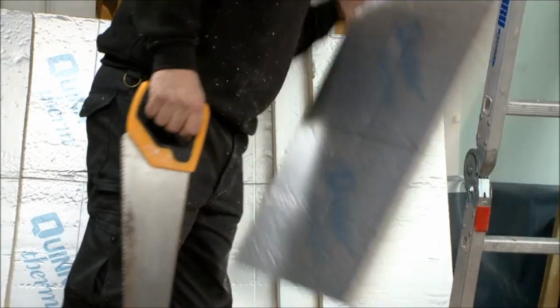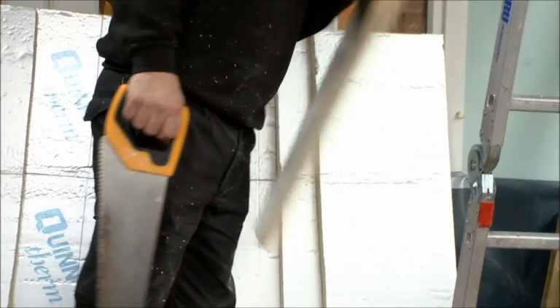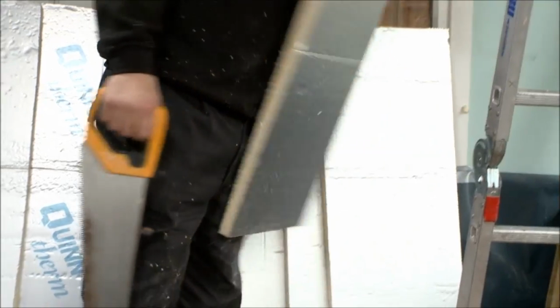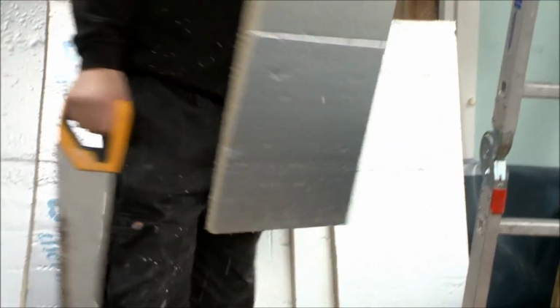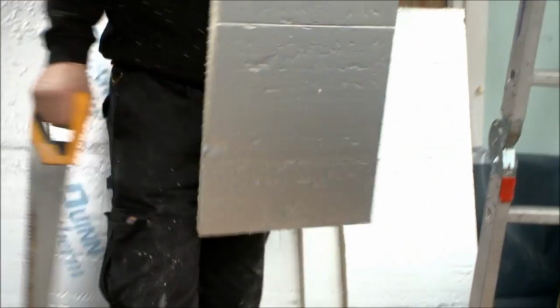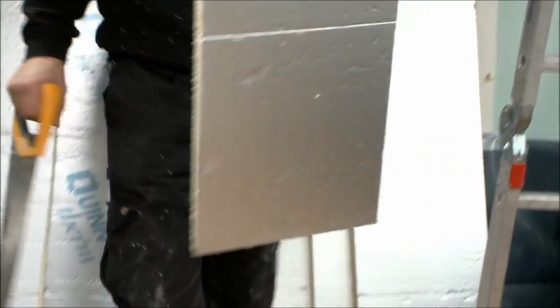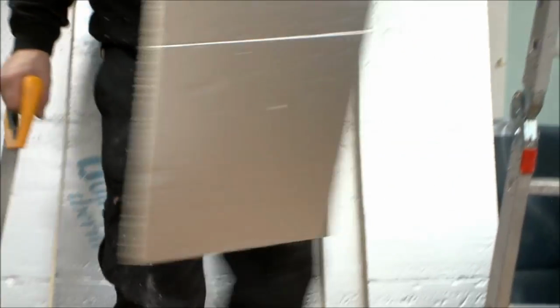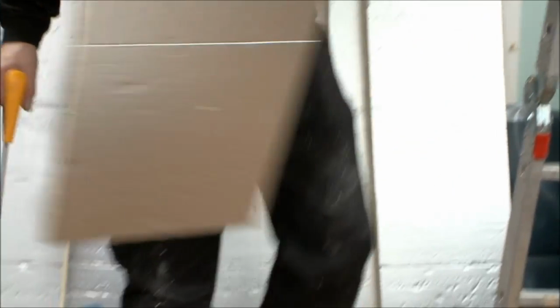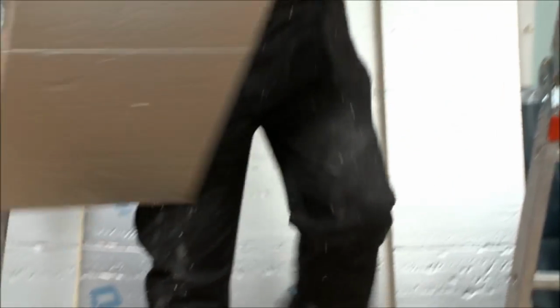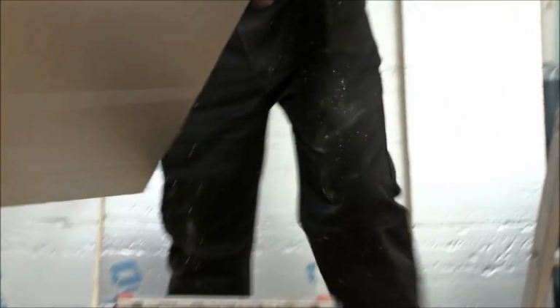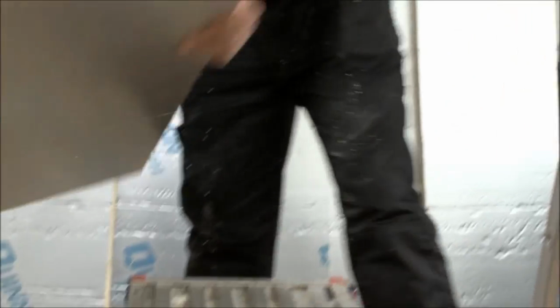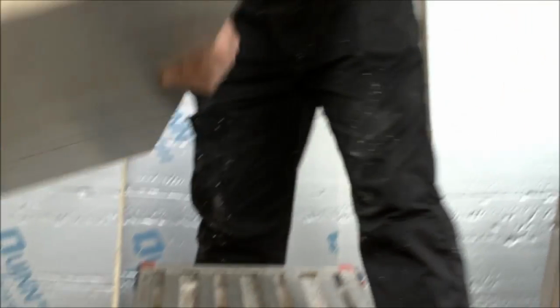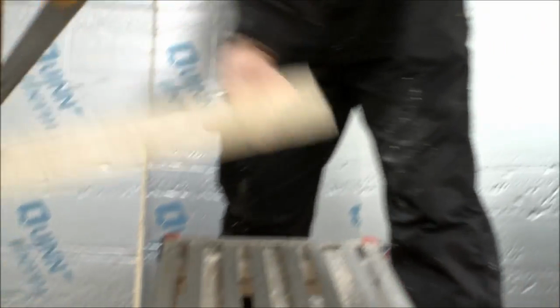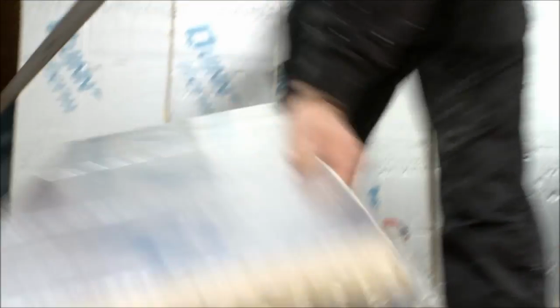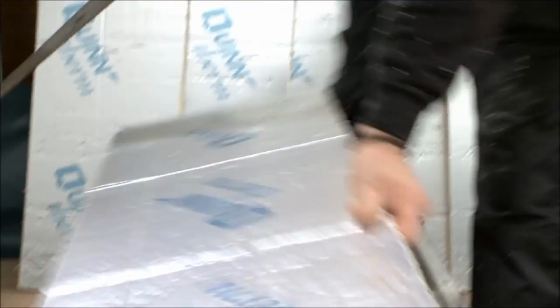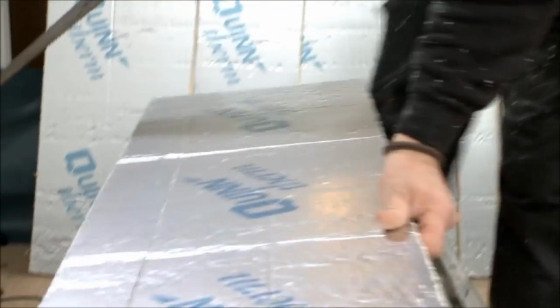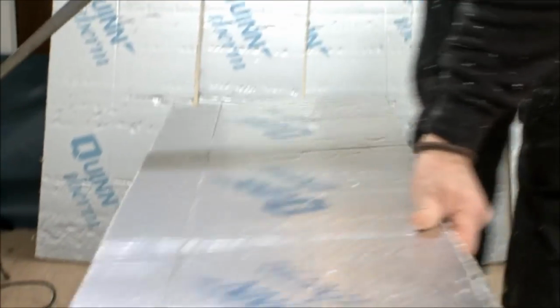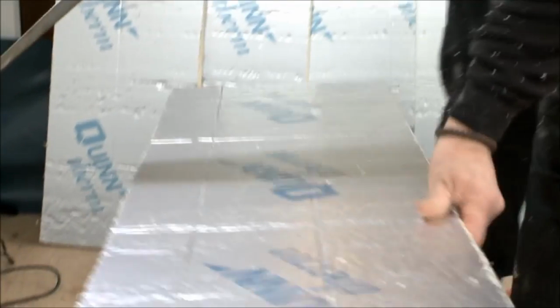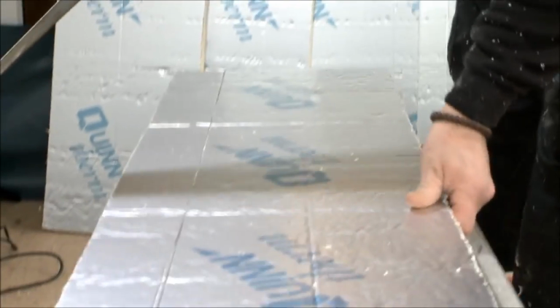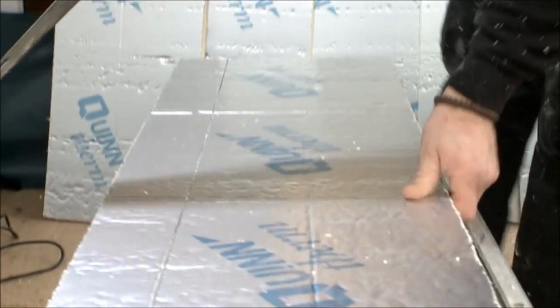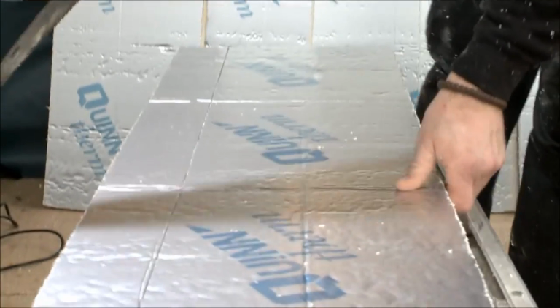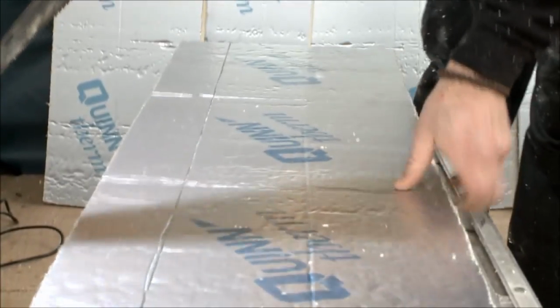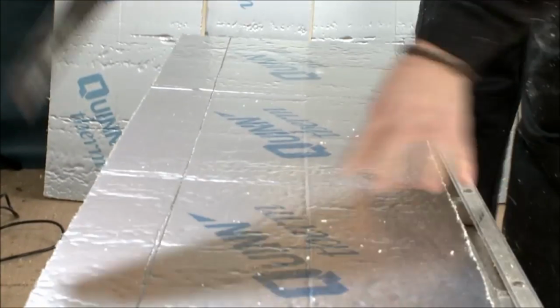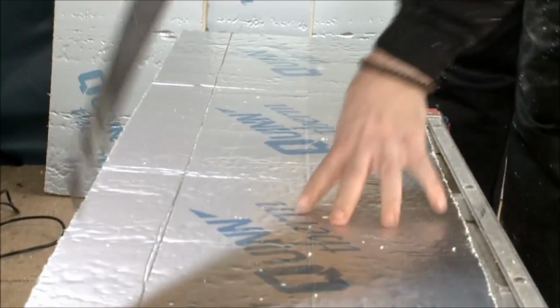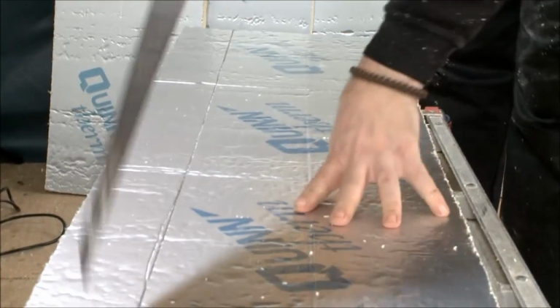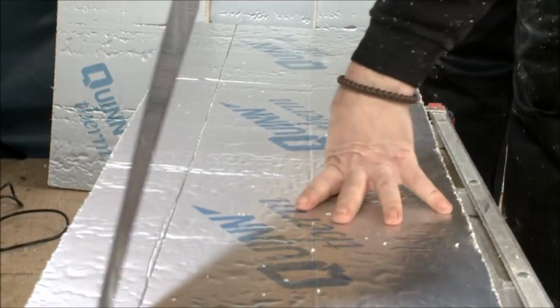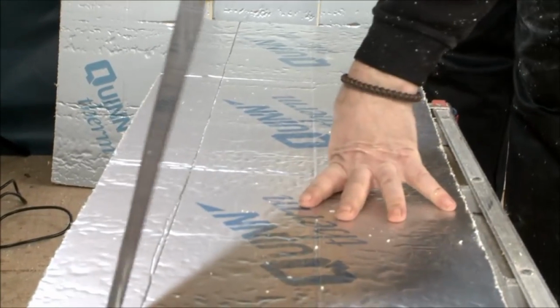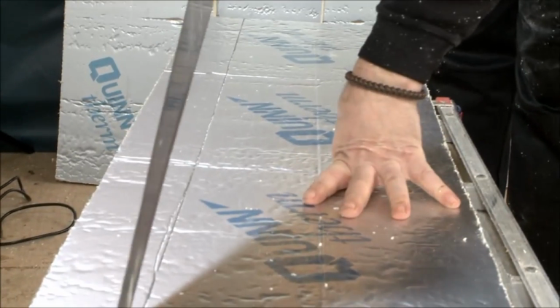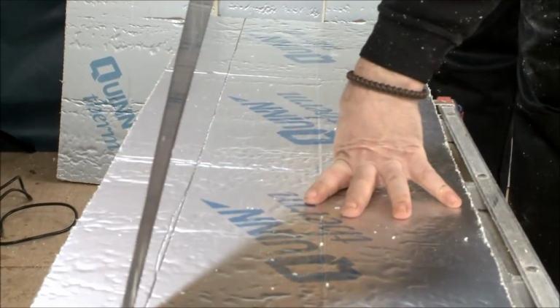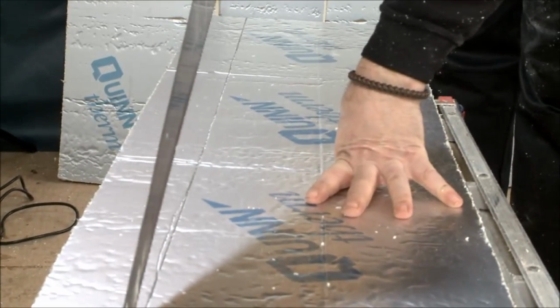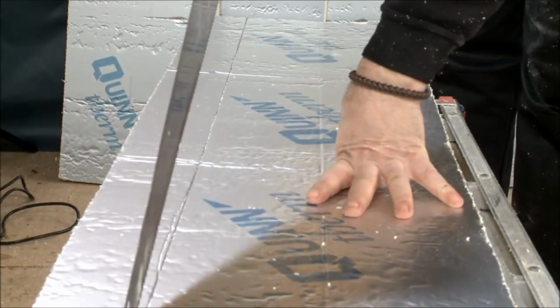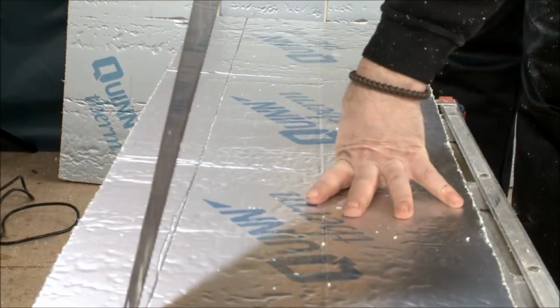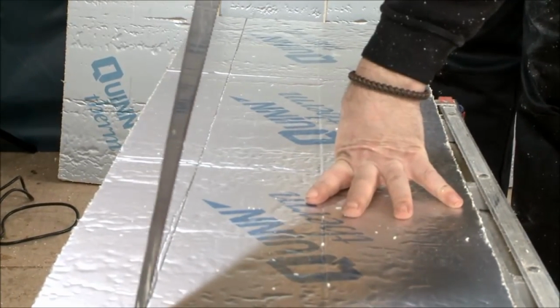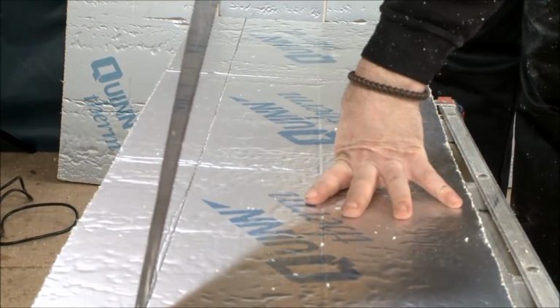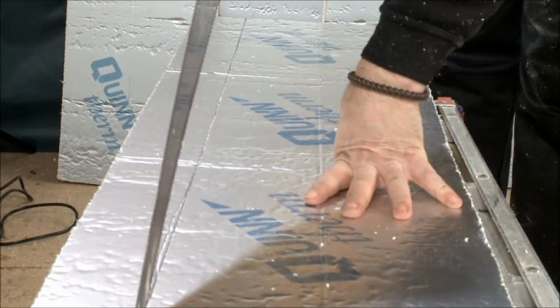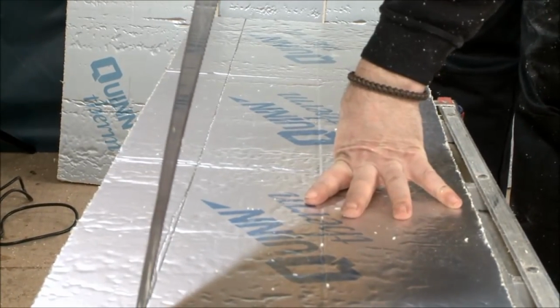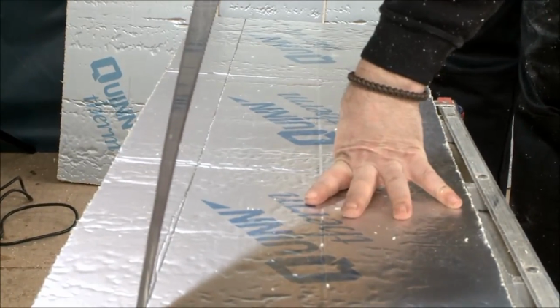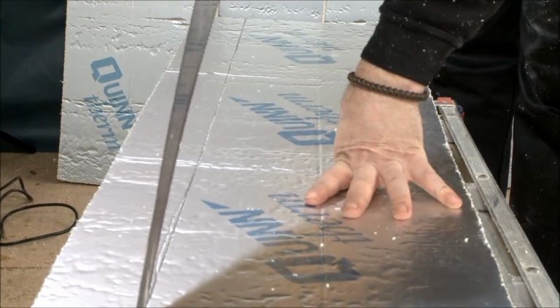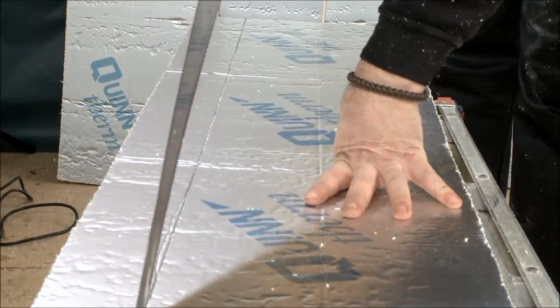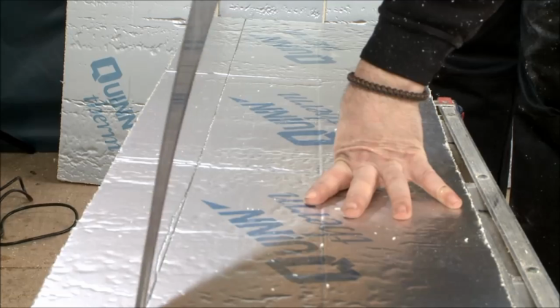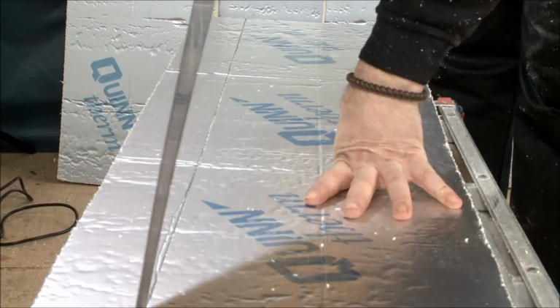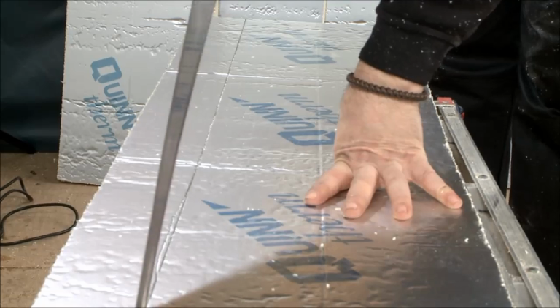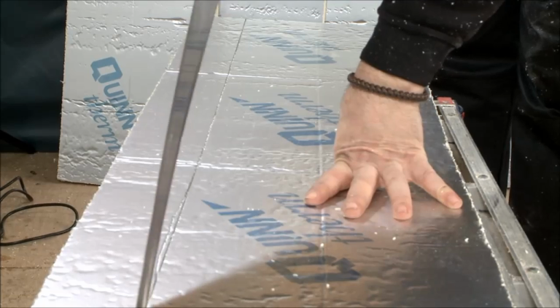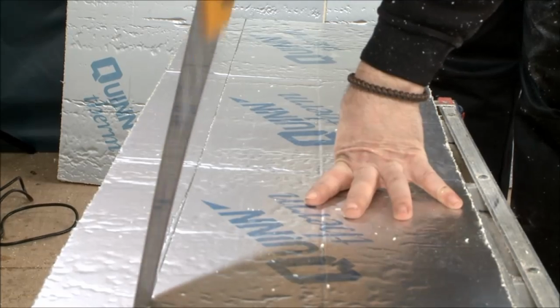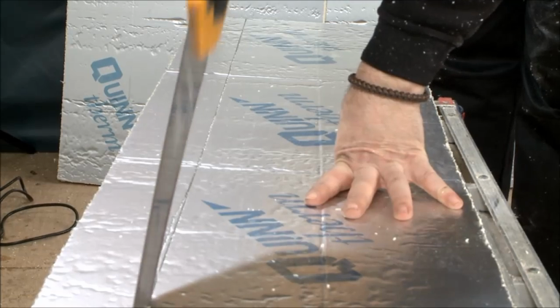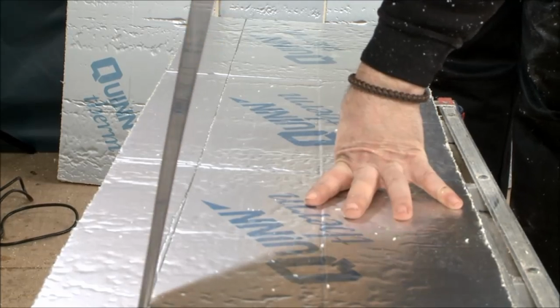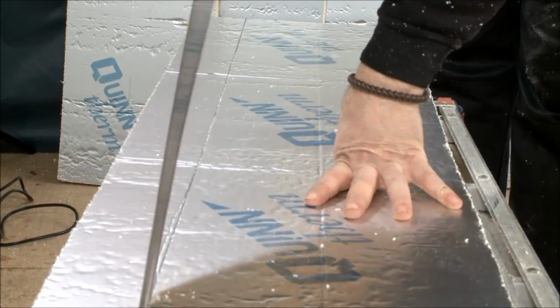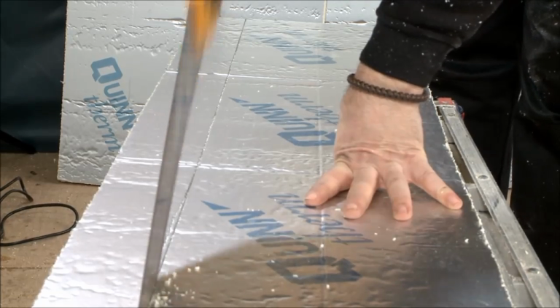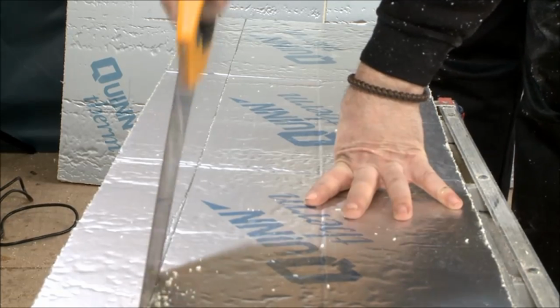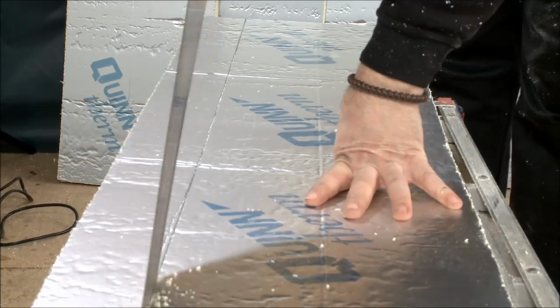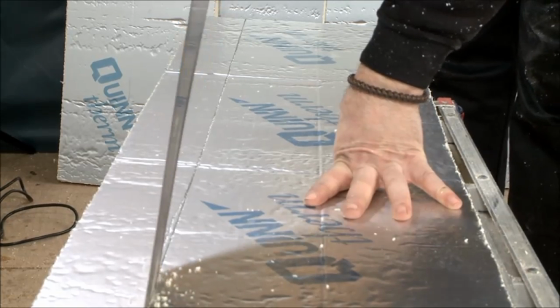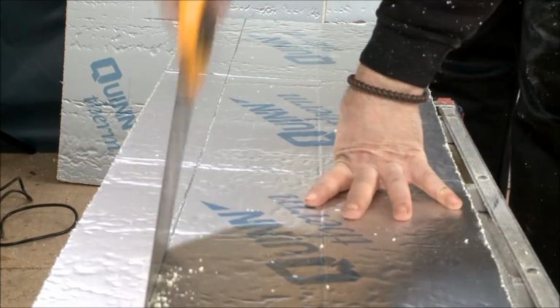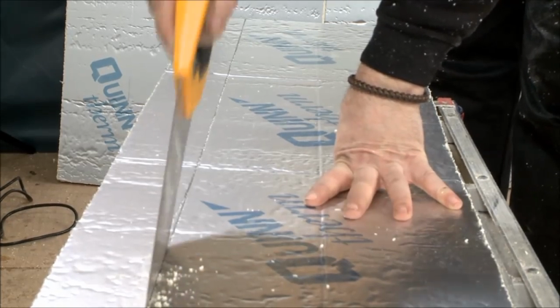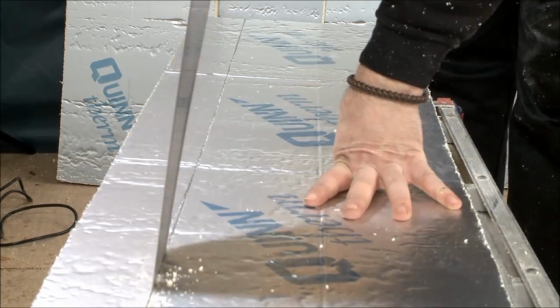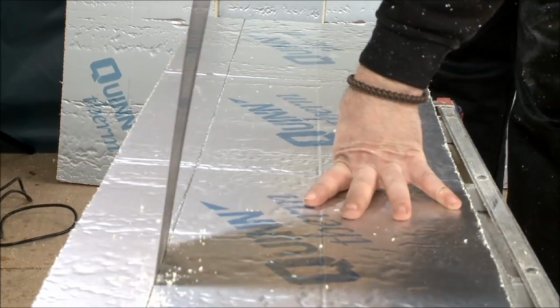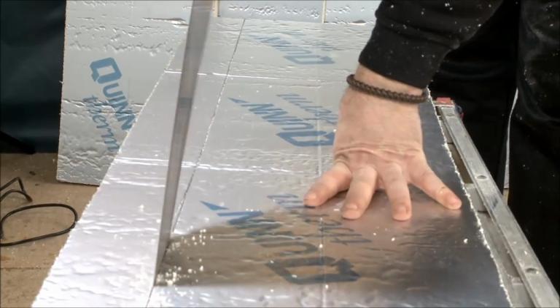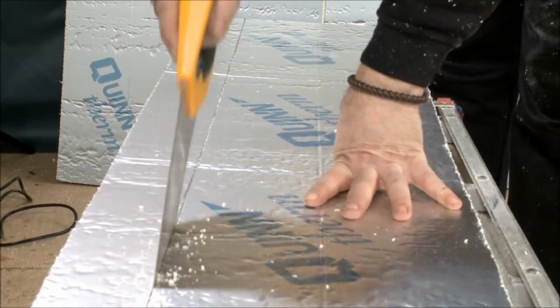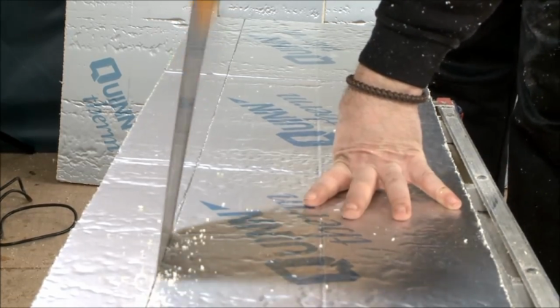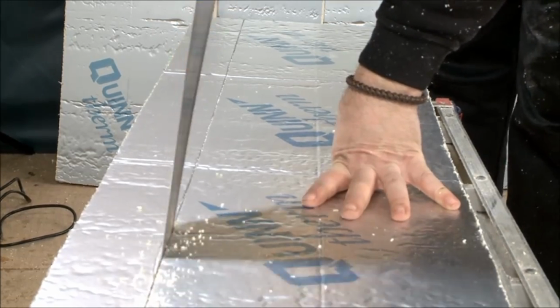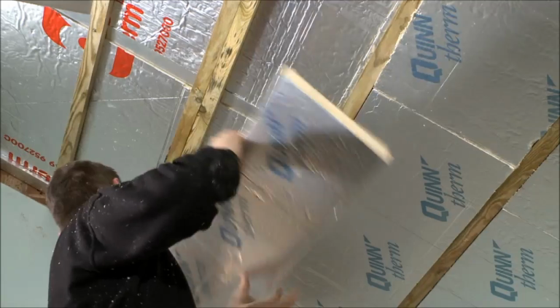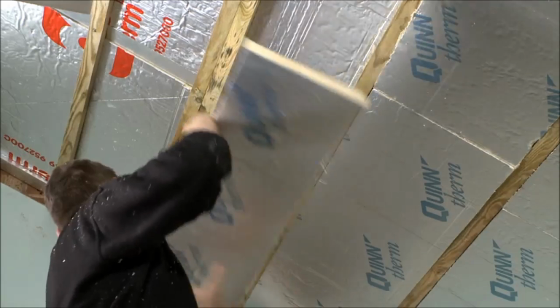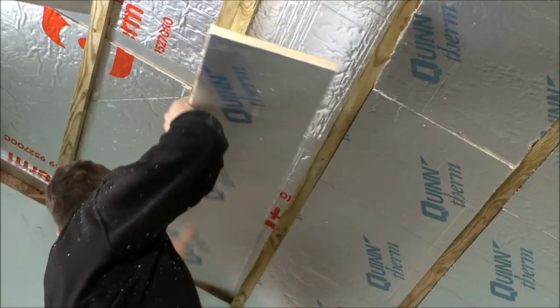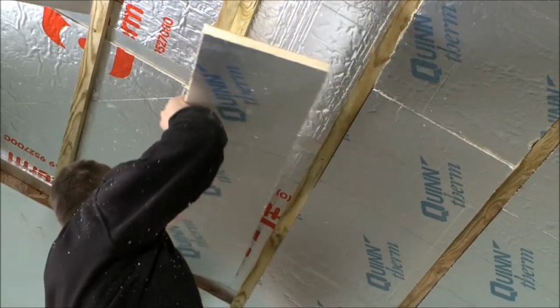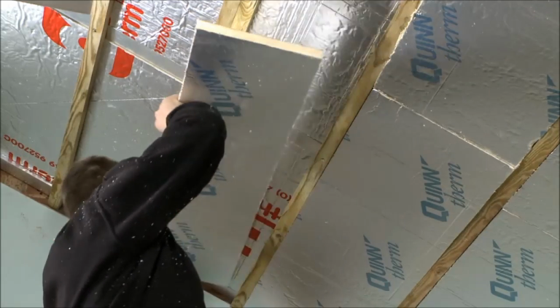This layer of 25mm solid insulation is precision cut so that it fits perfectly against every batten.